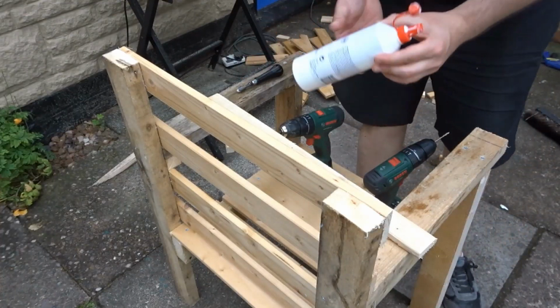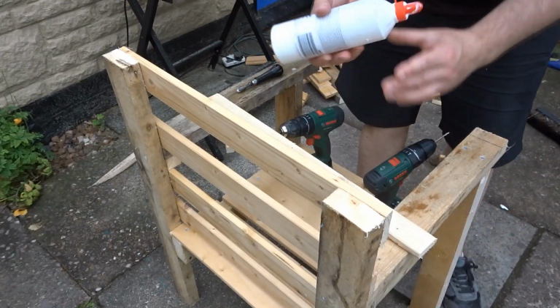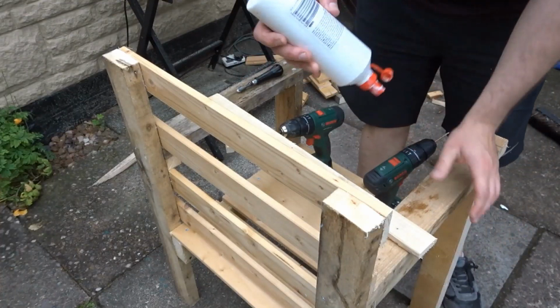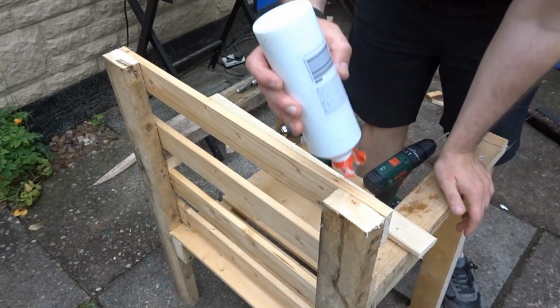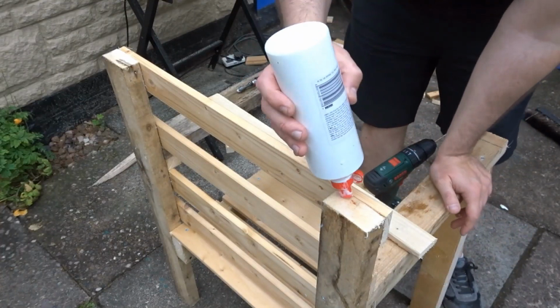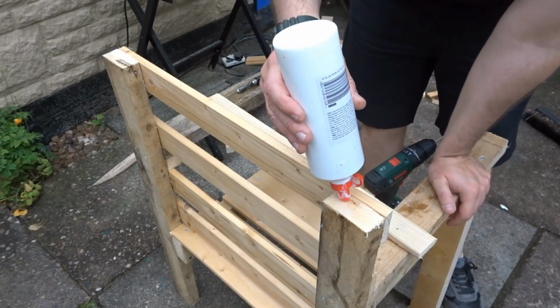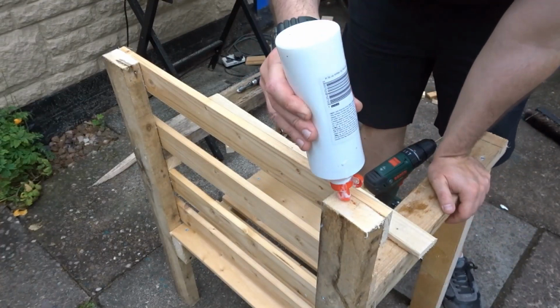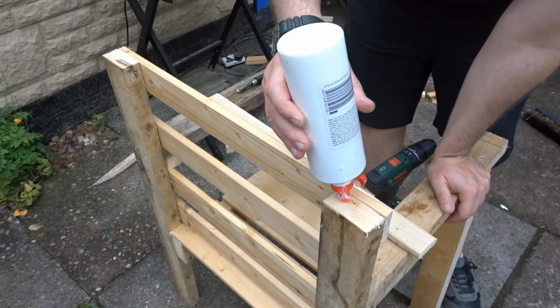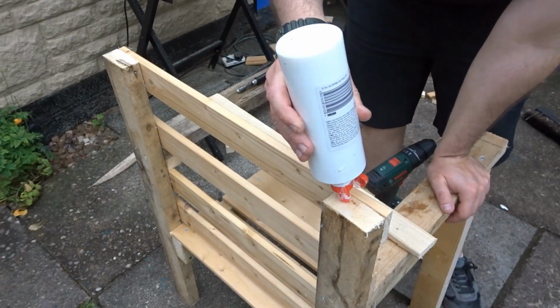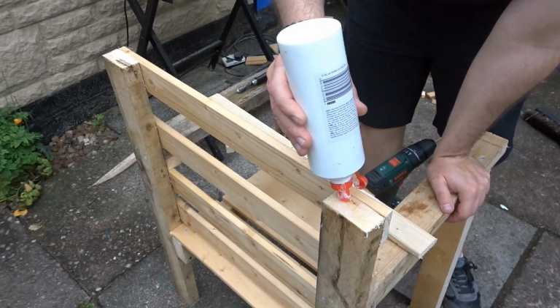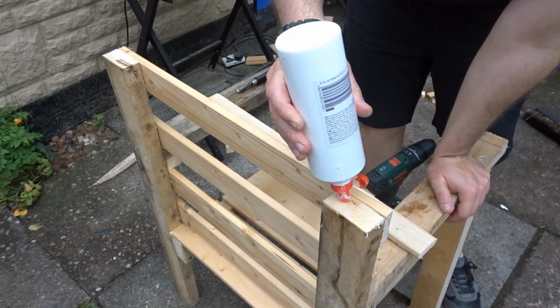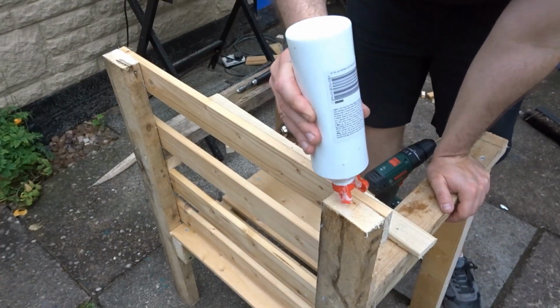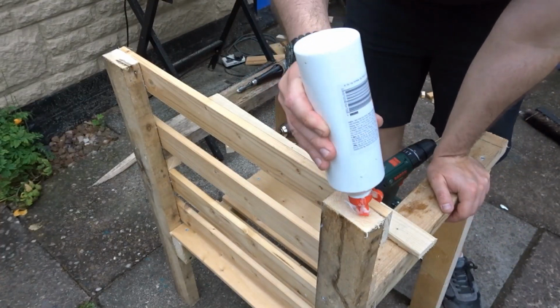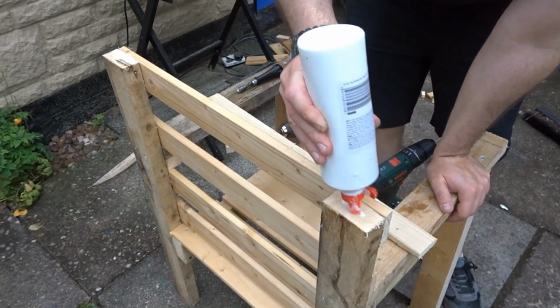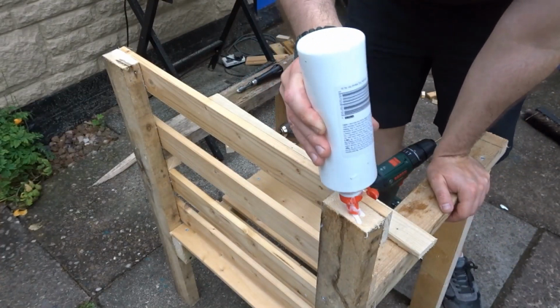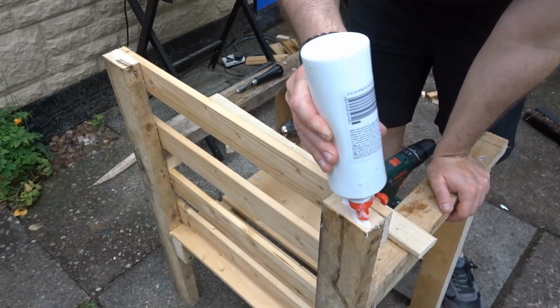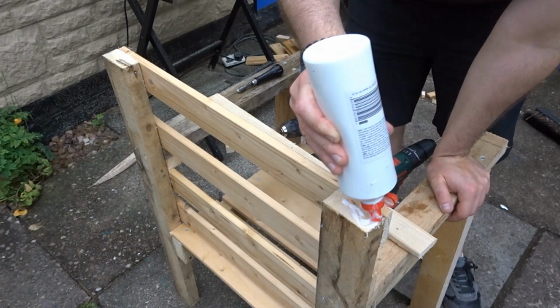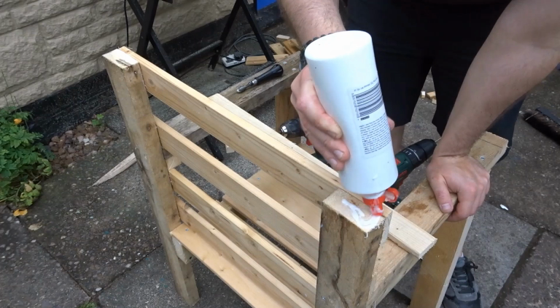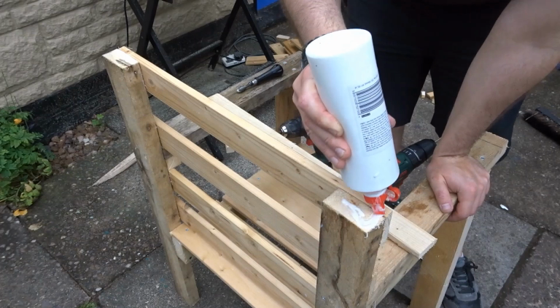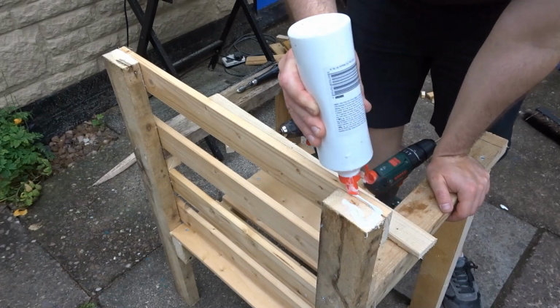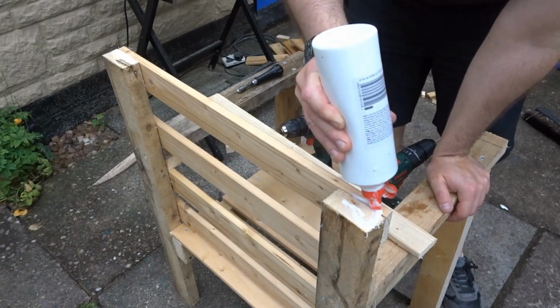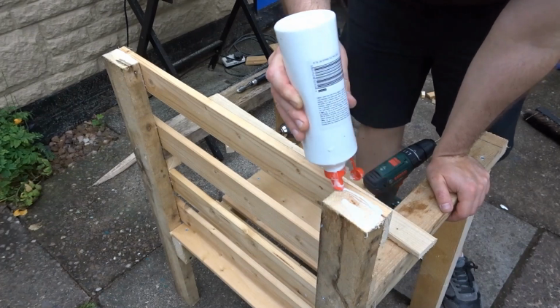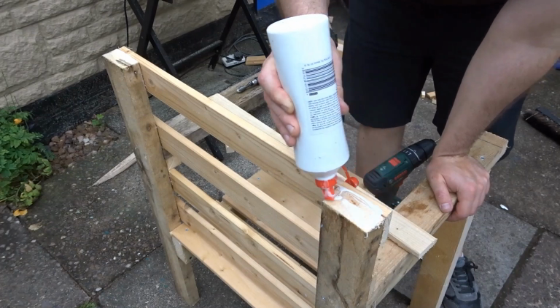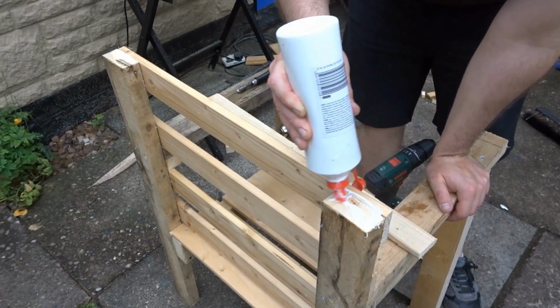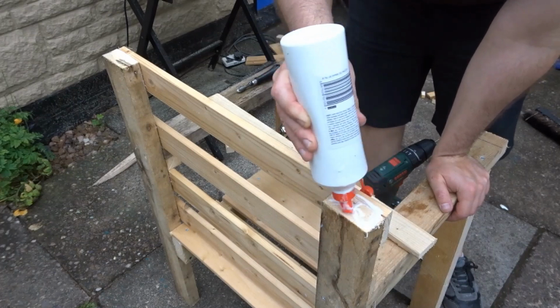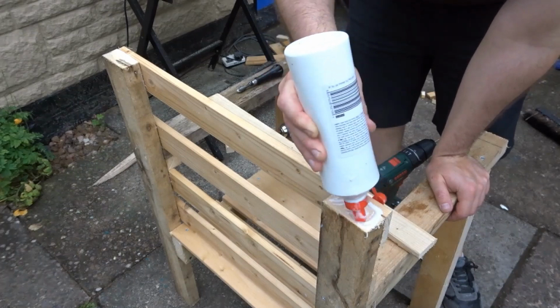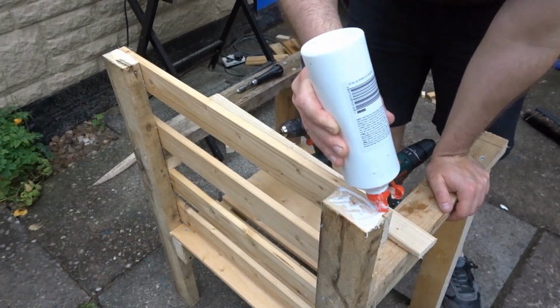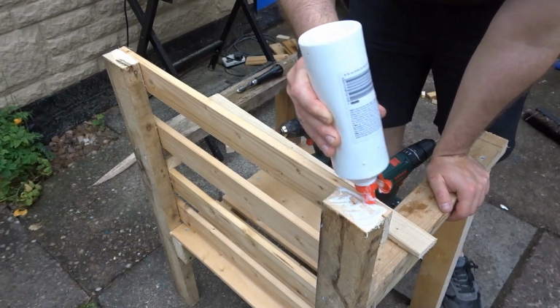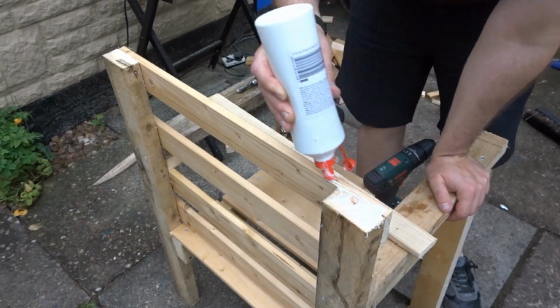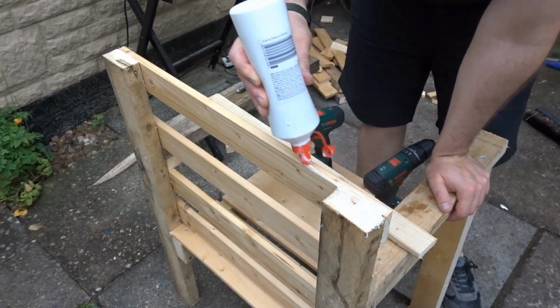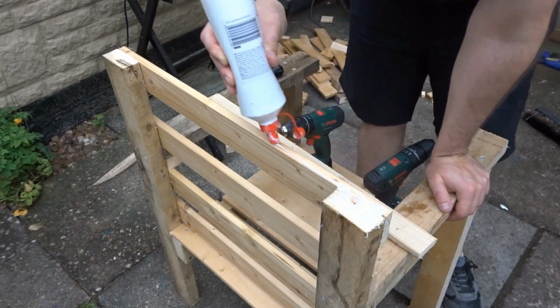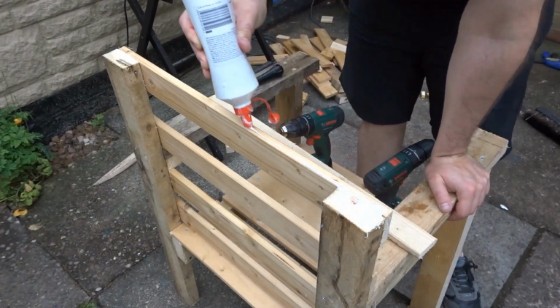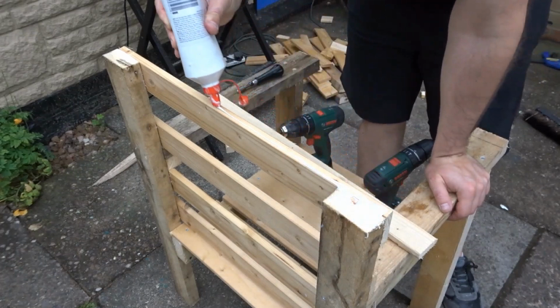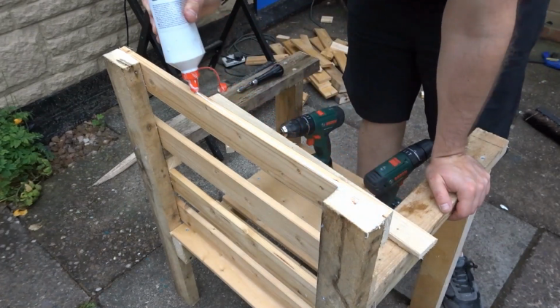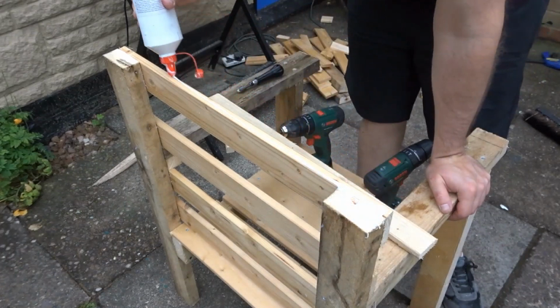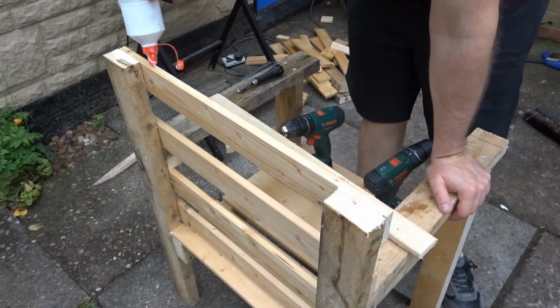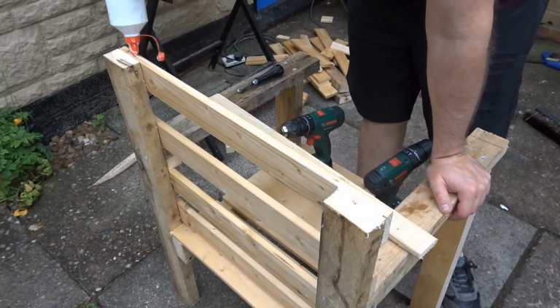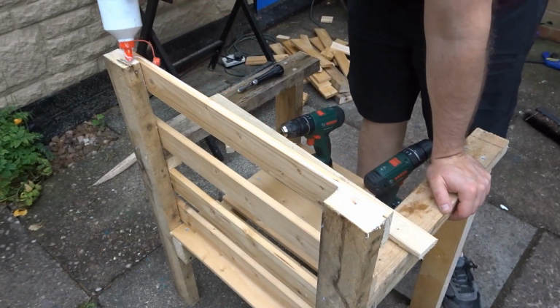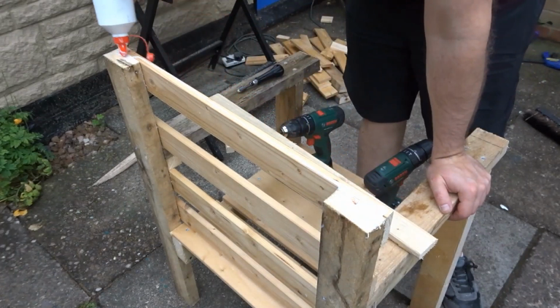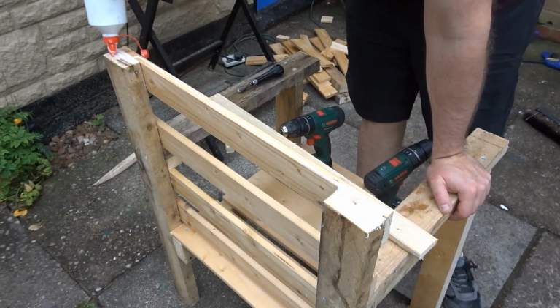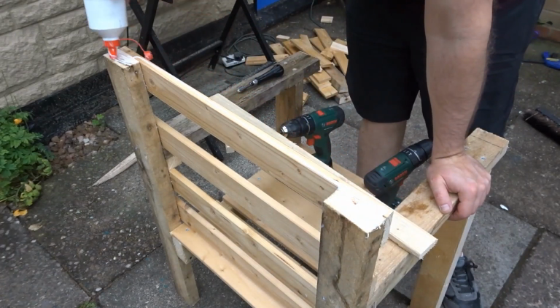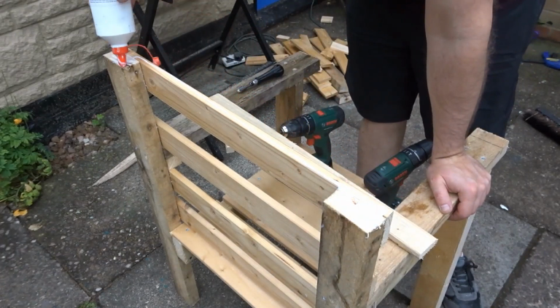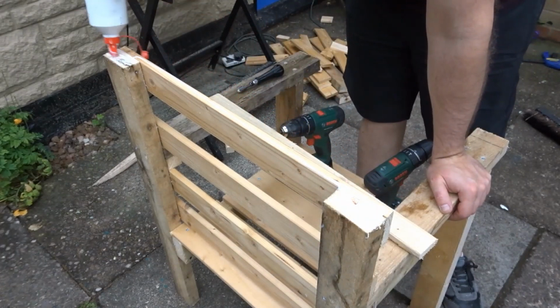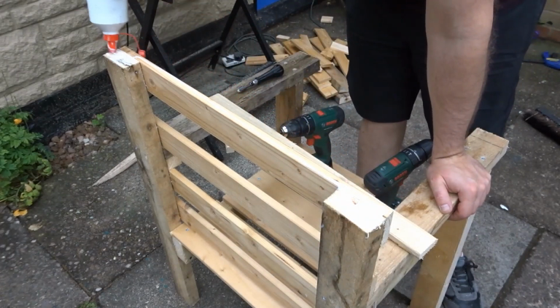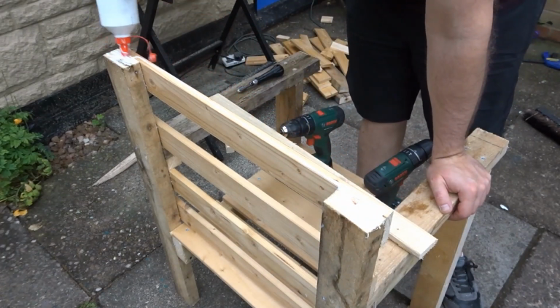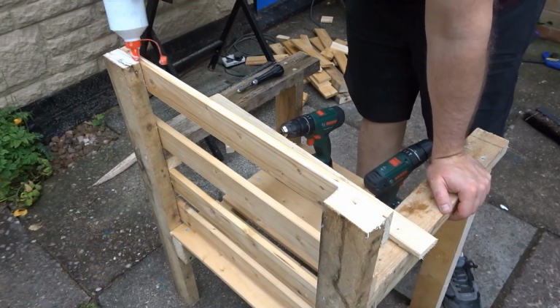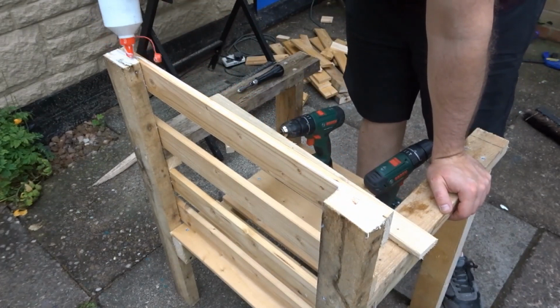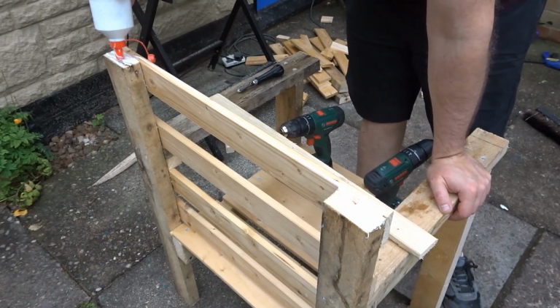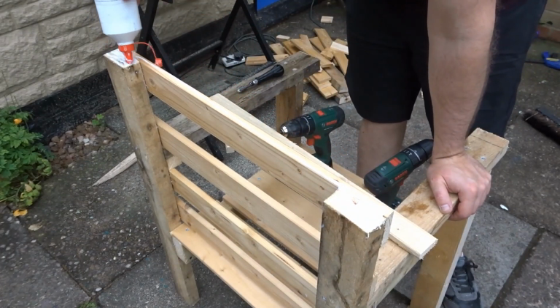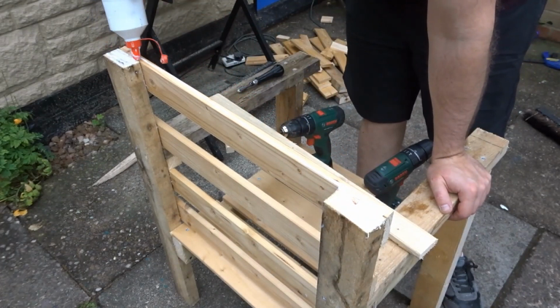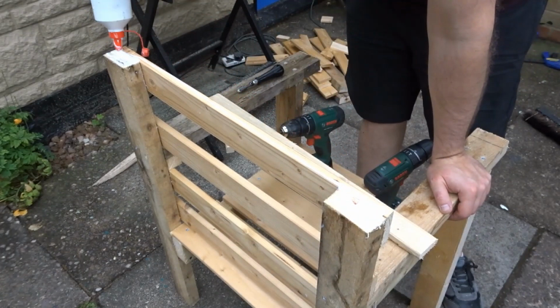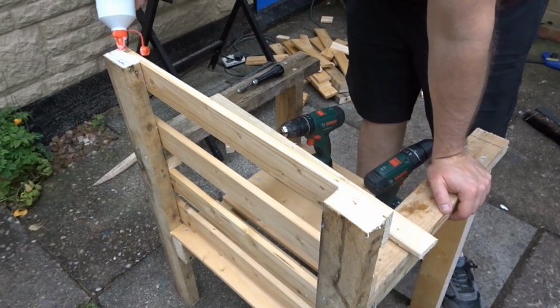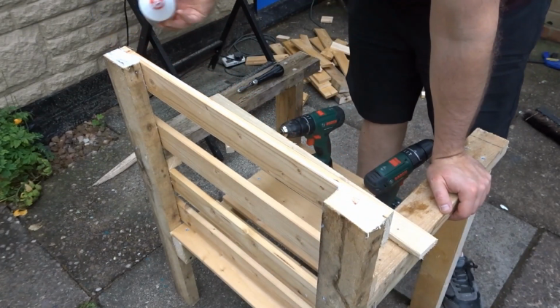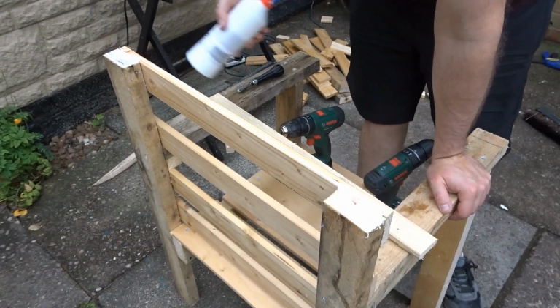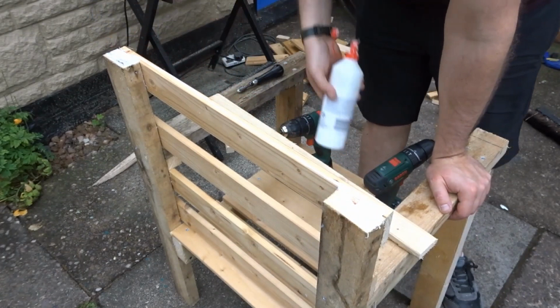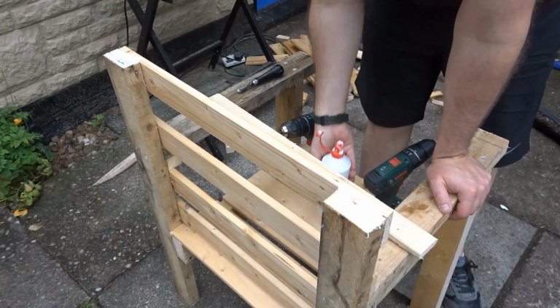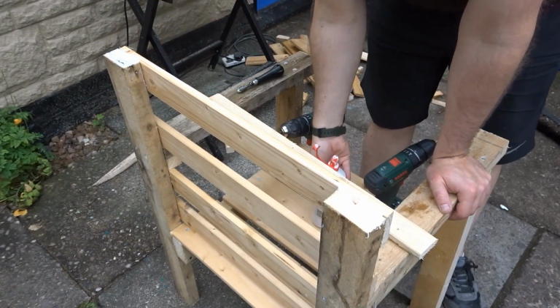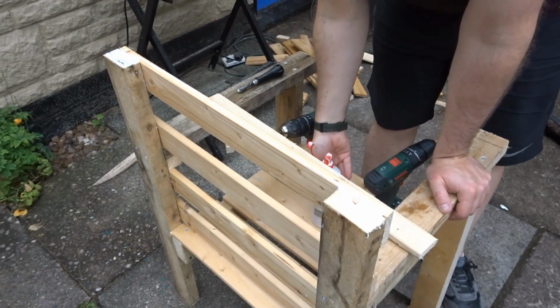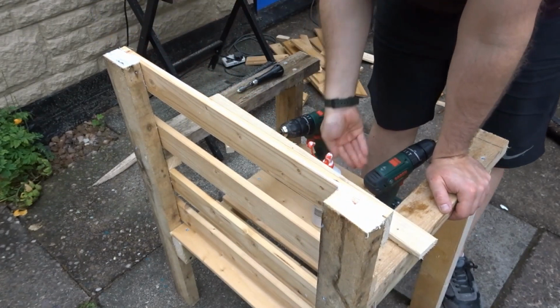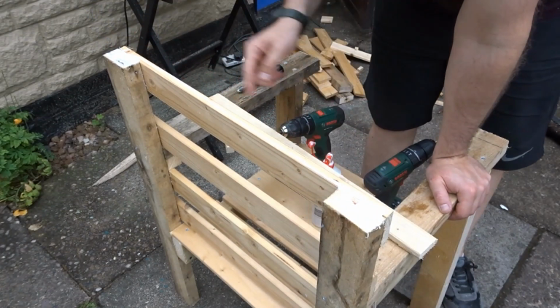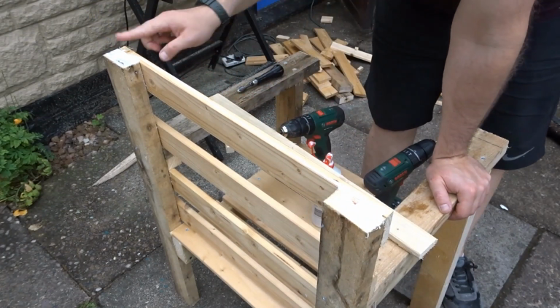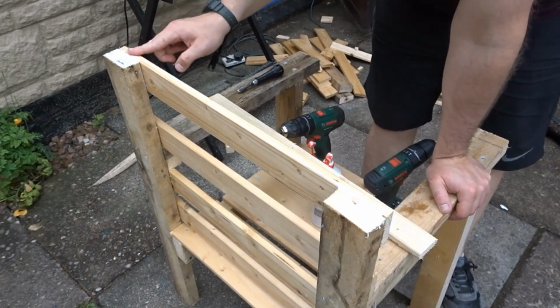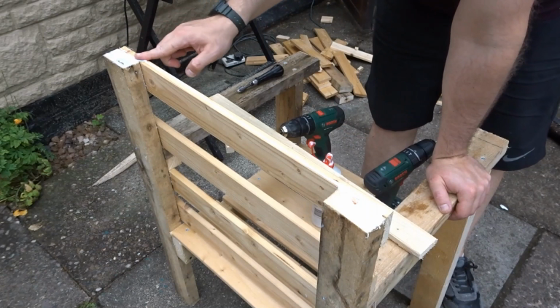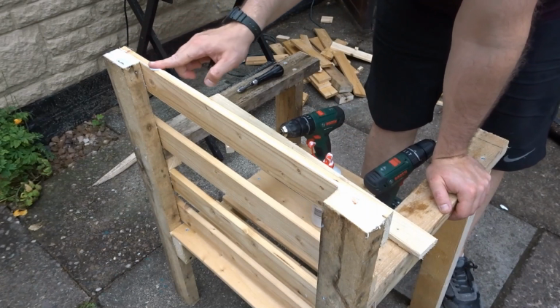I decided to put a top edge just to protect those end grains from the rain and to make it look a bit neater. I've just got a little scrap of wood and glued and screwed that on as well.